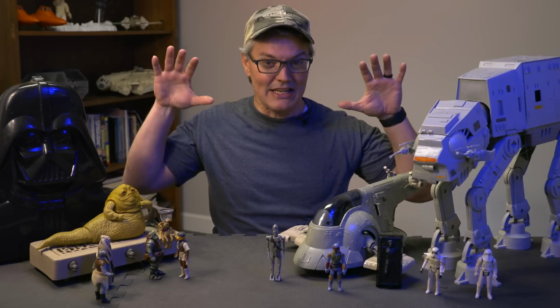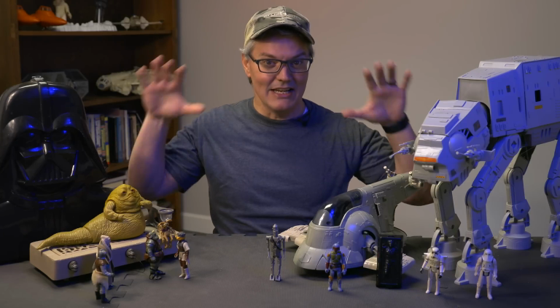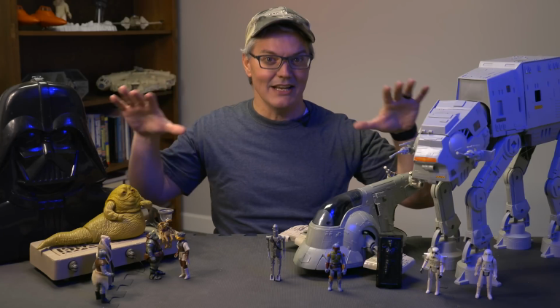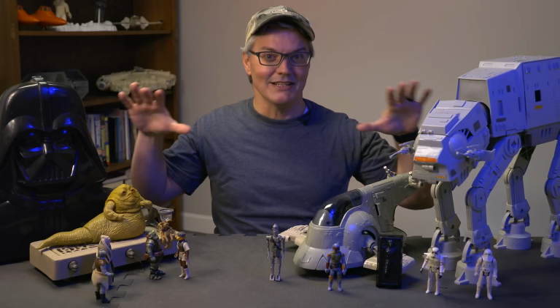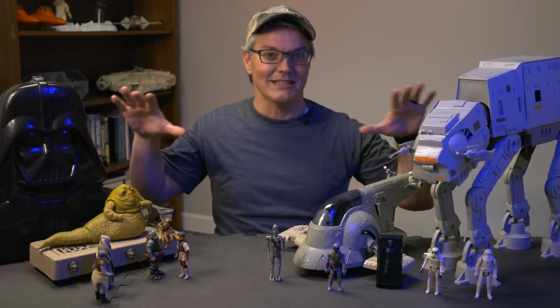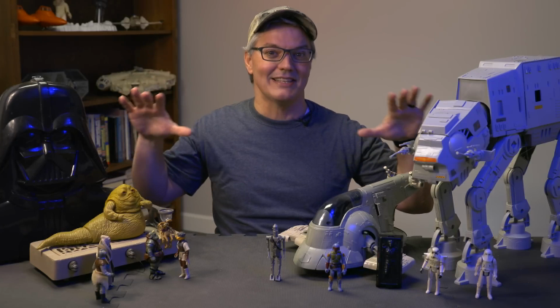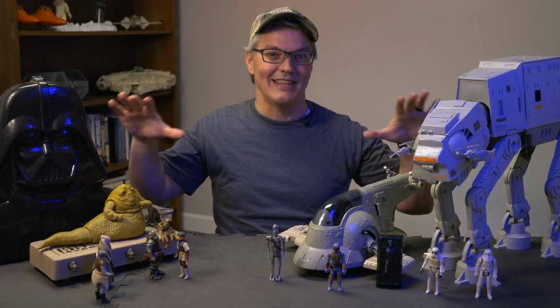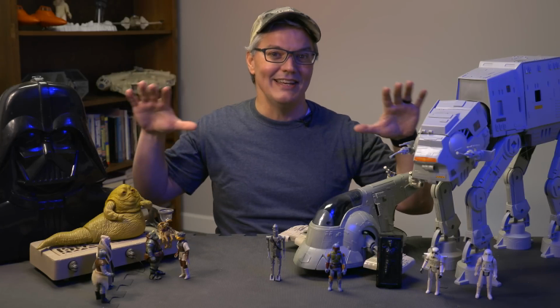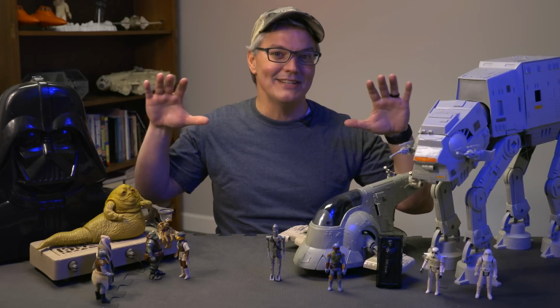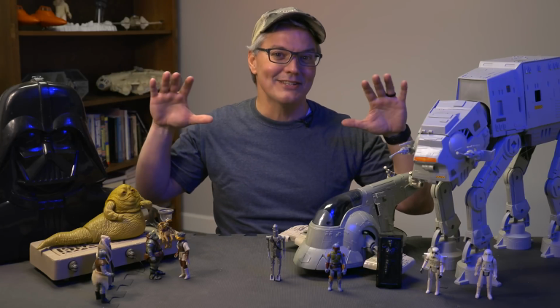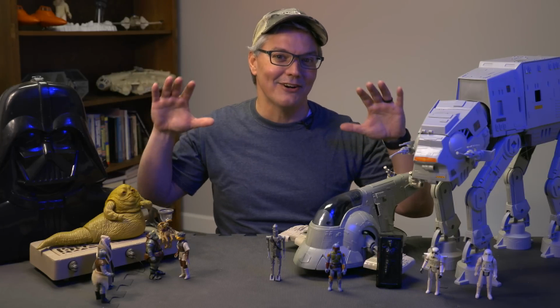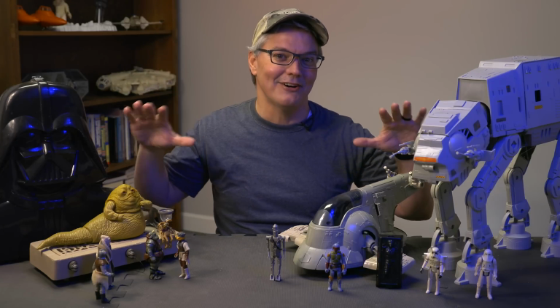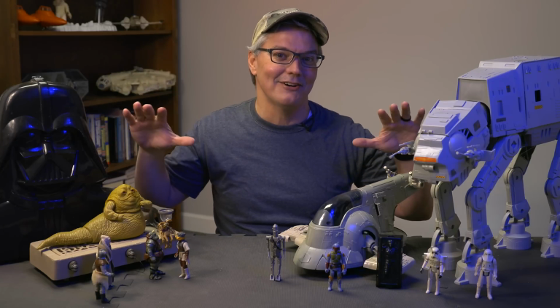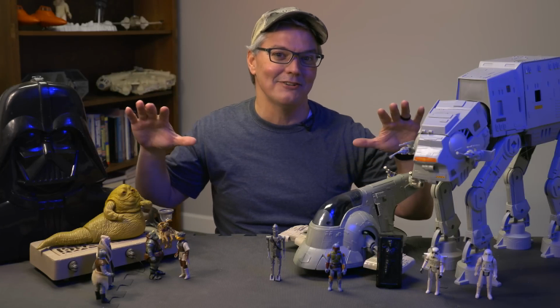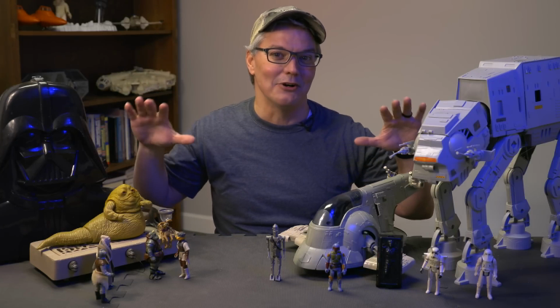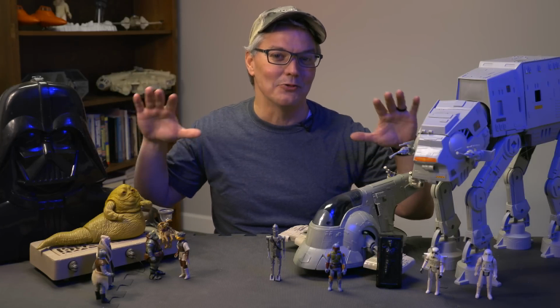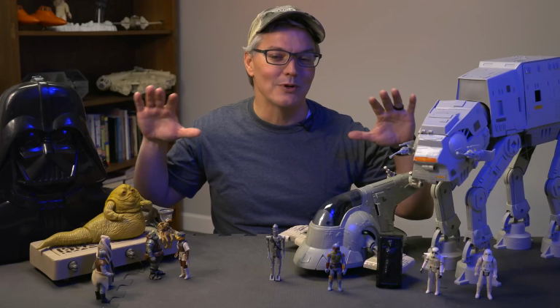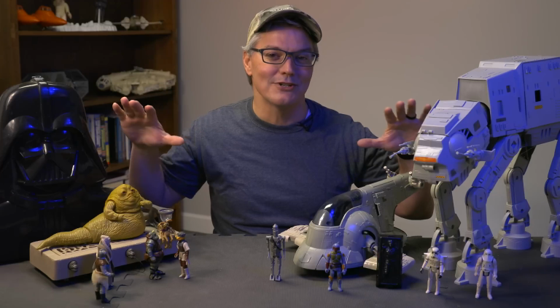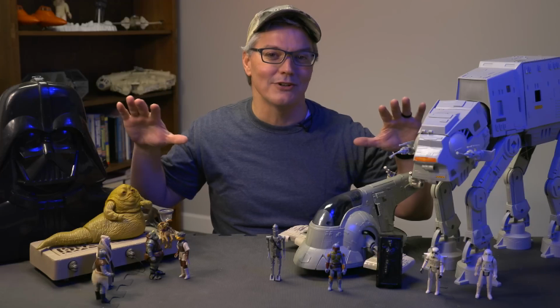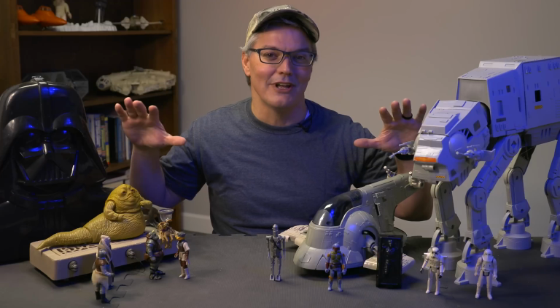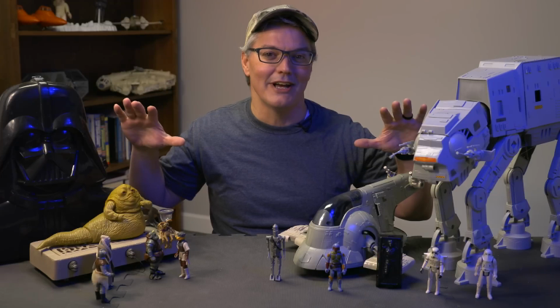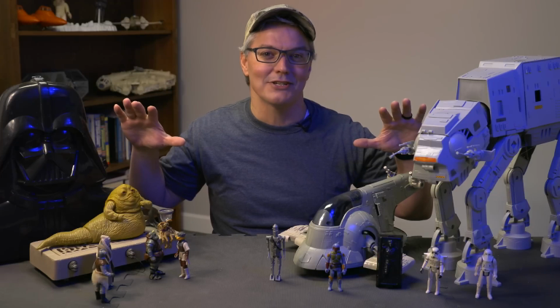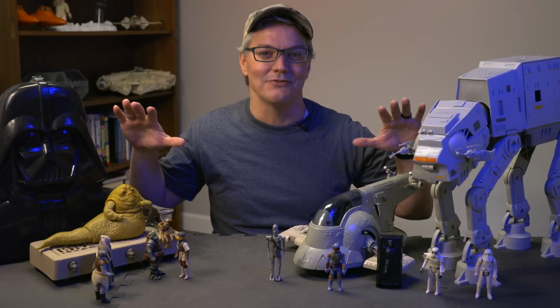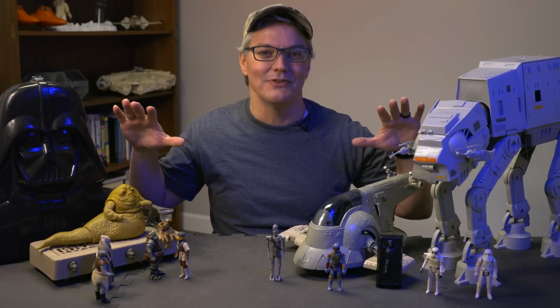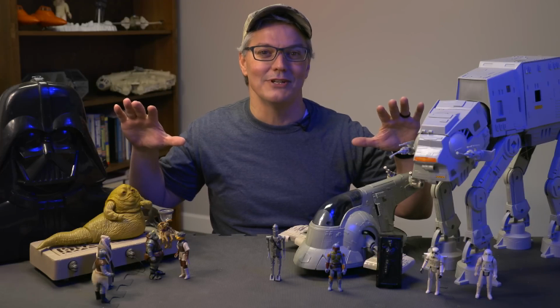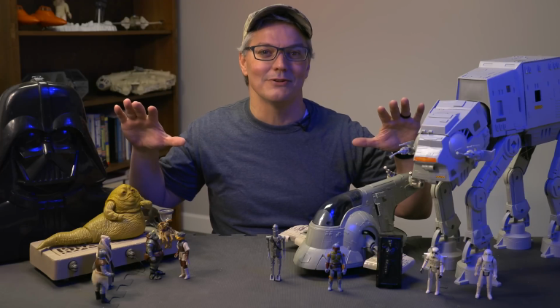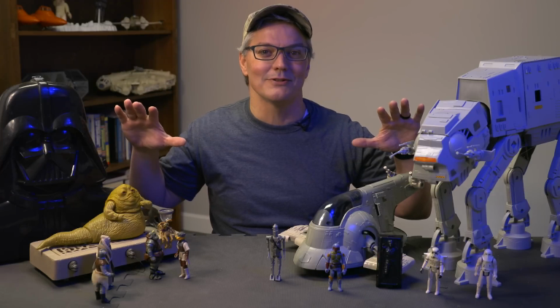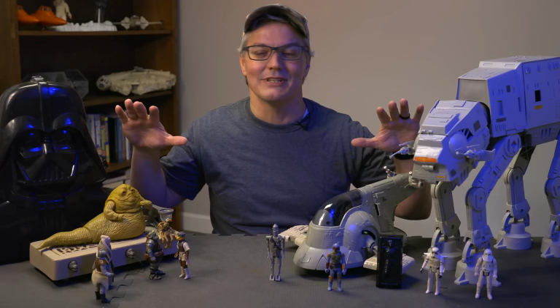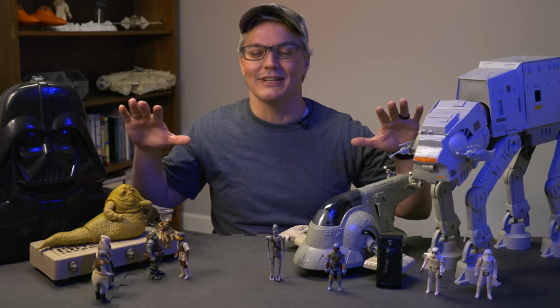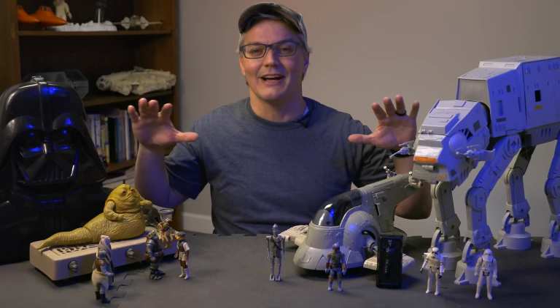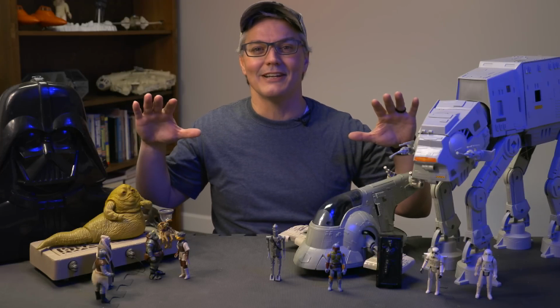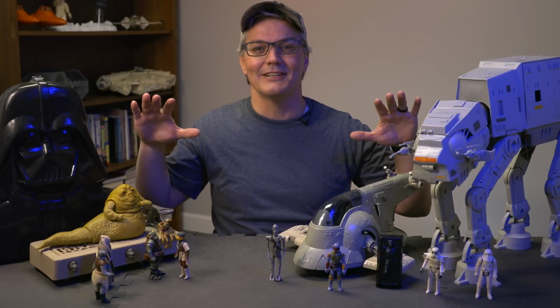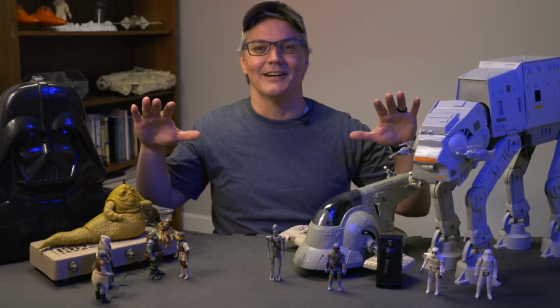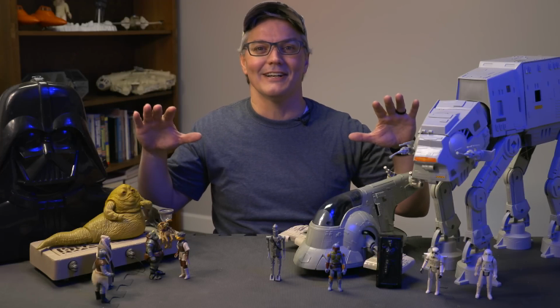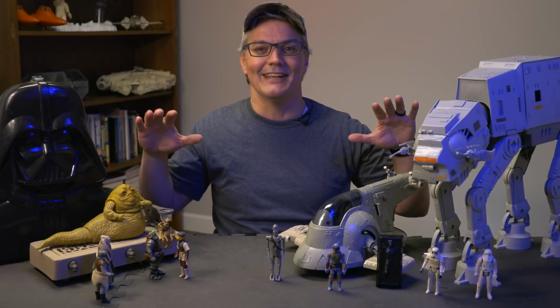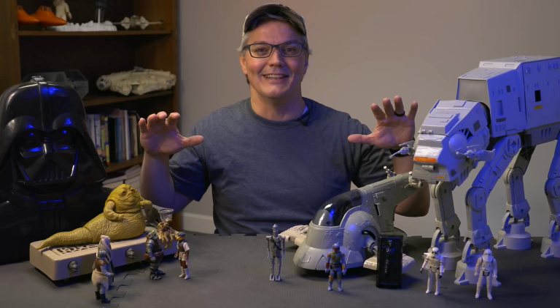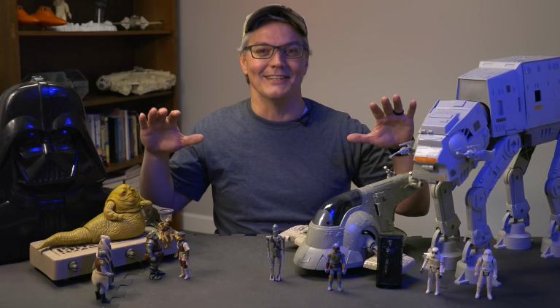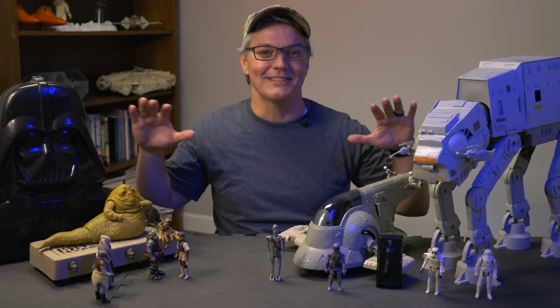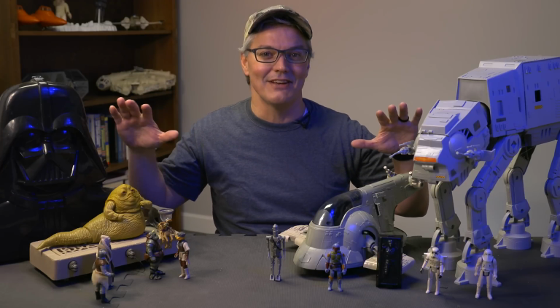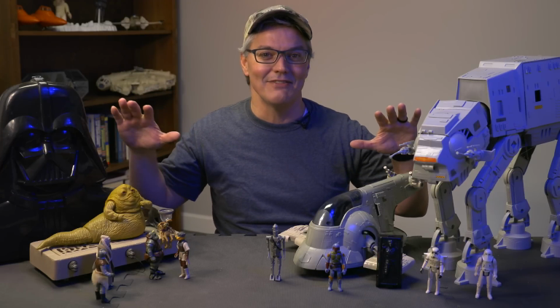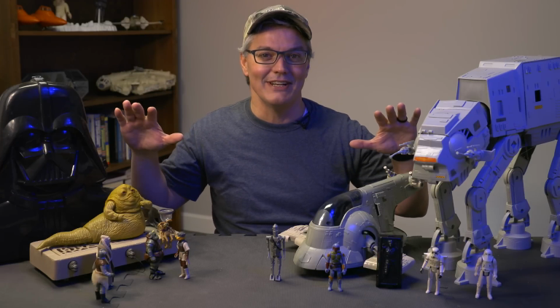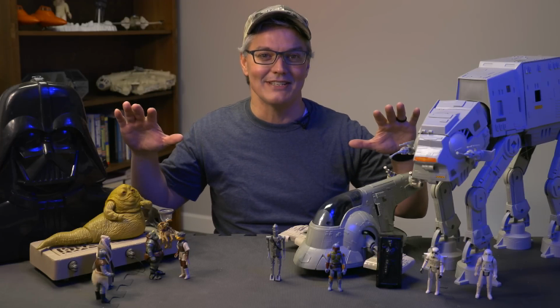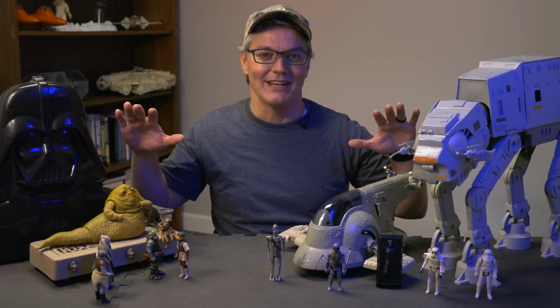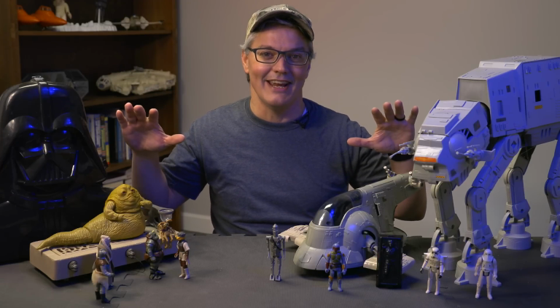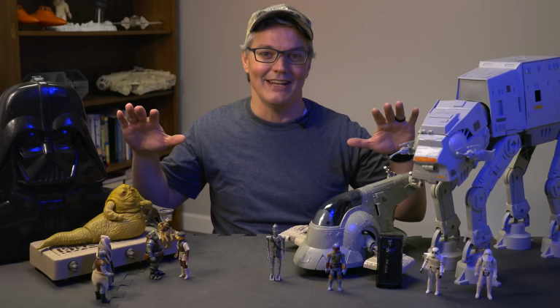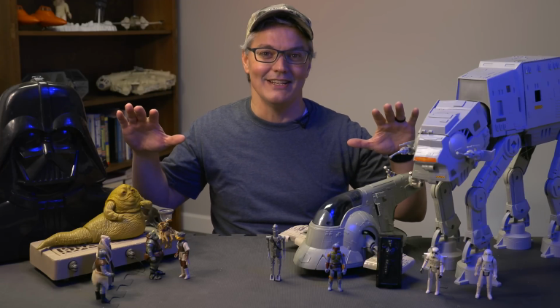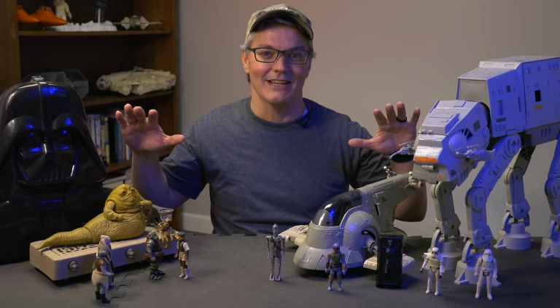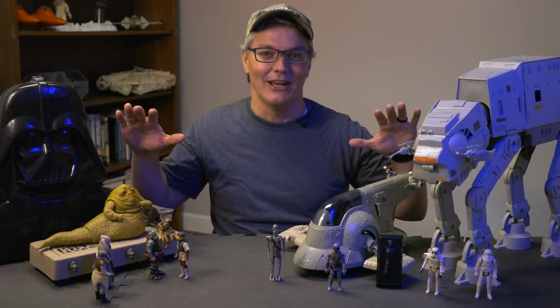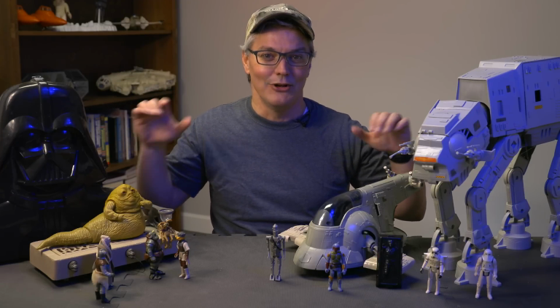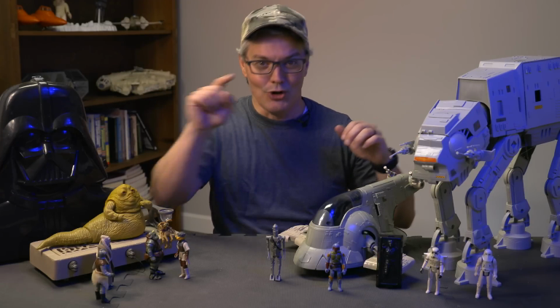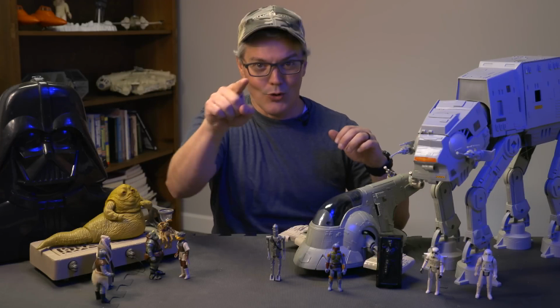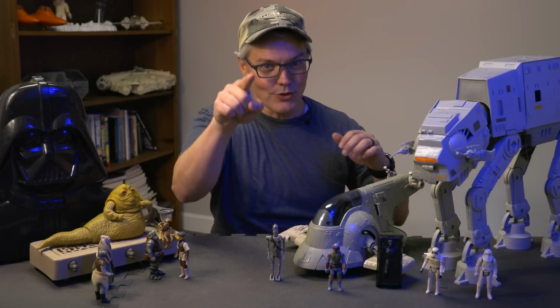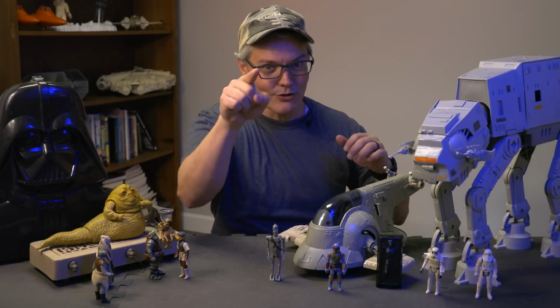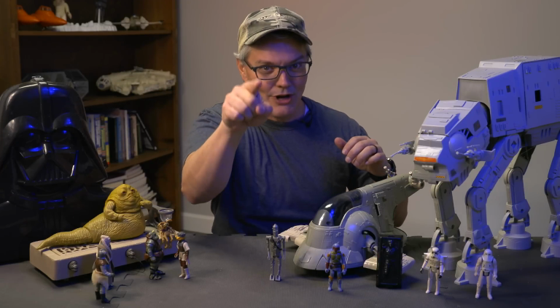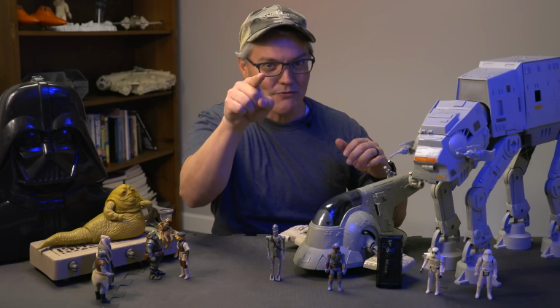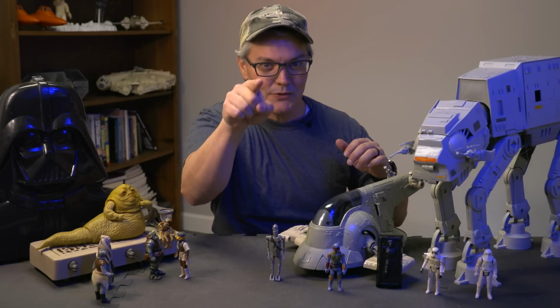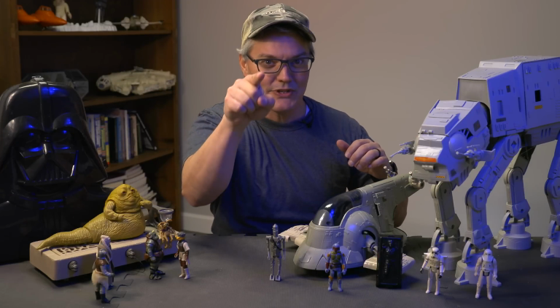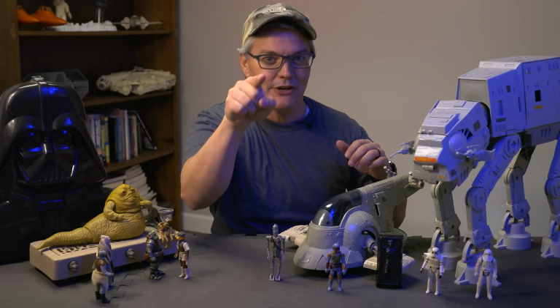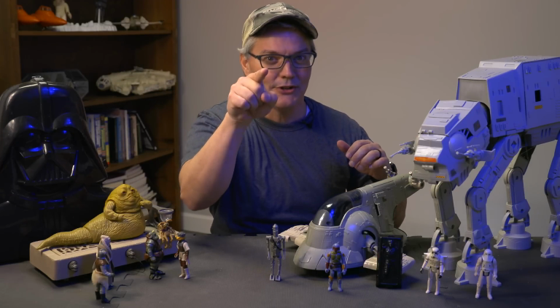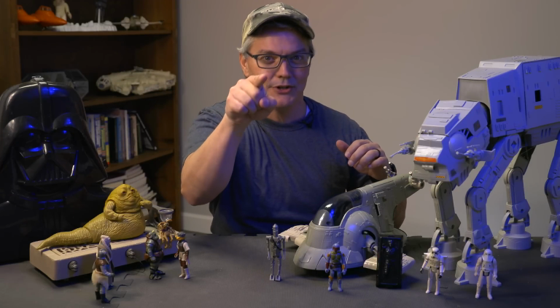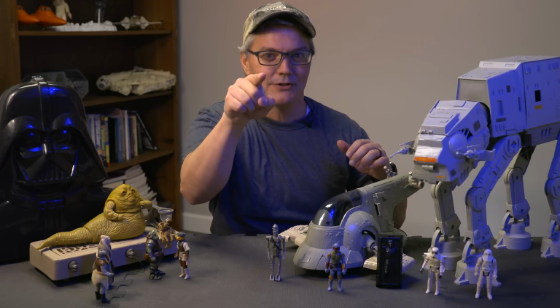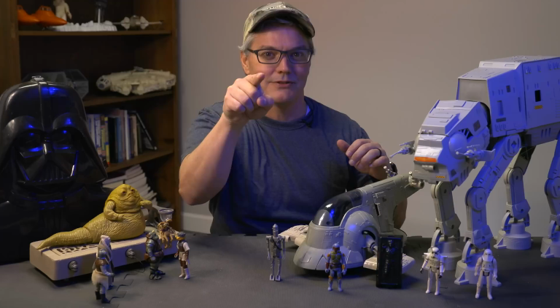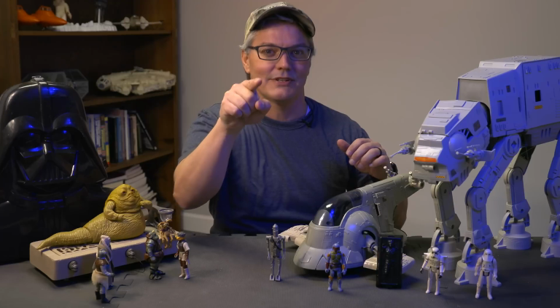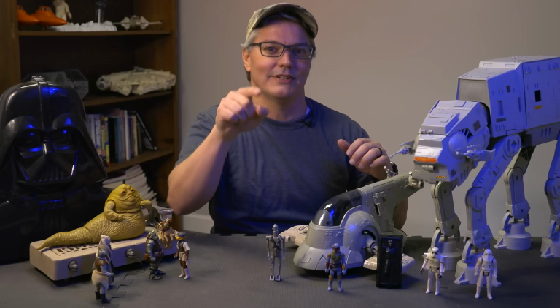Yes, these are original action figures that I got in the 70s and 80s. No, they're not for sale, nerds.